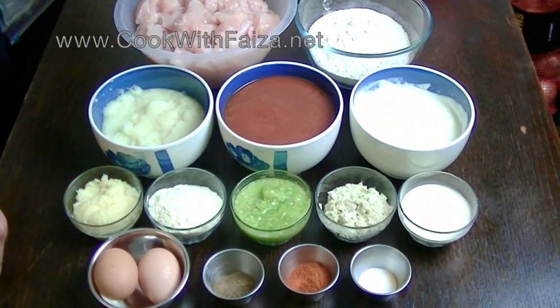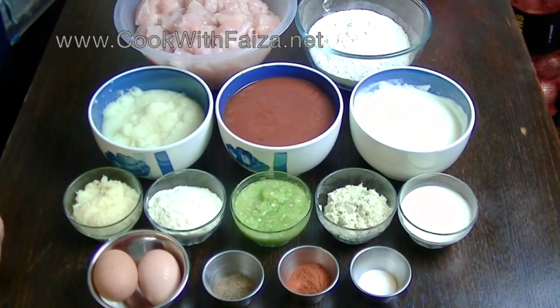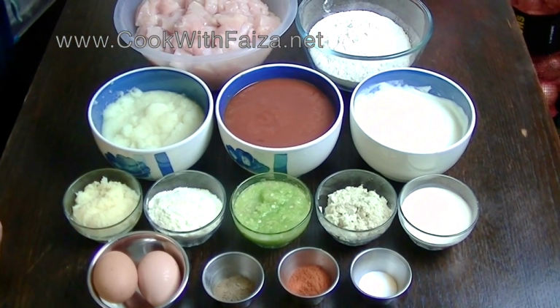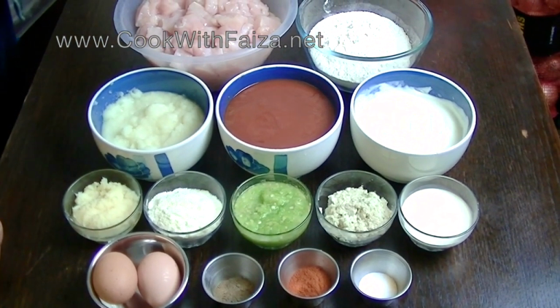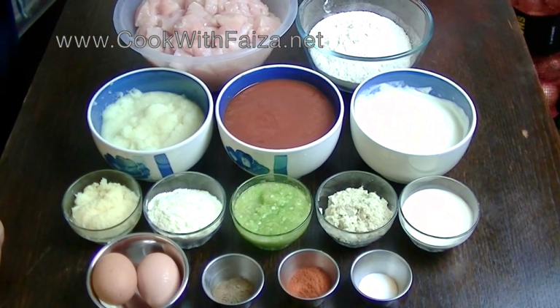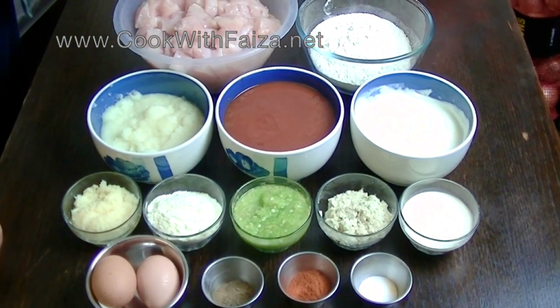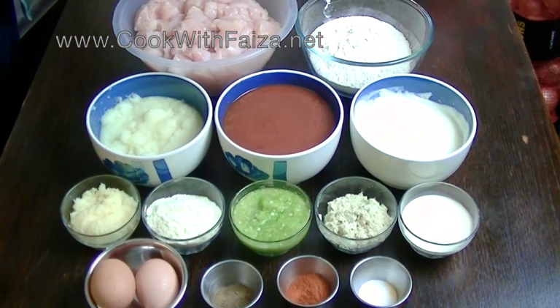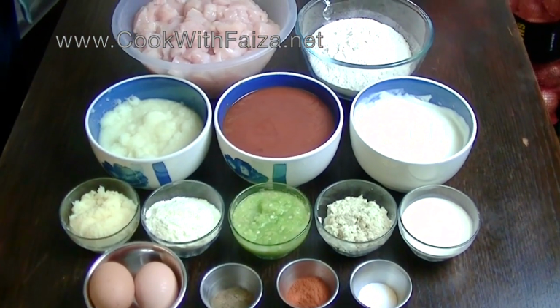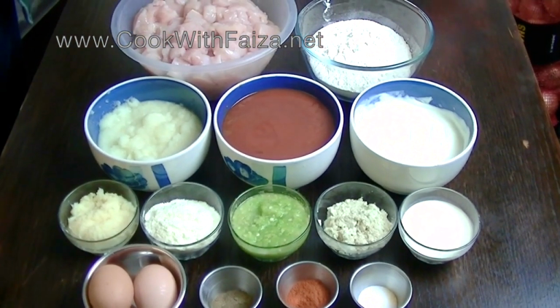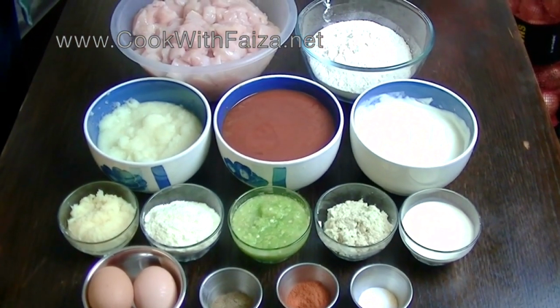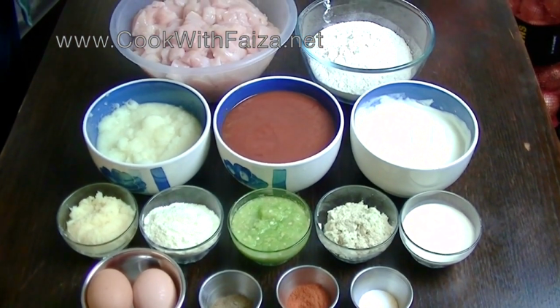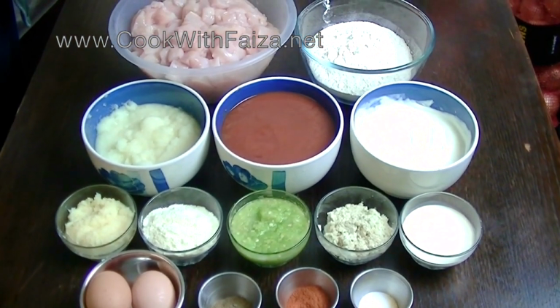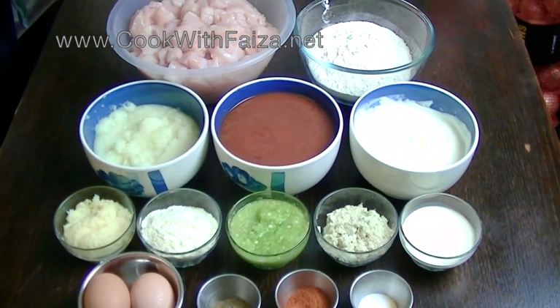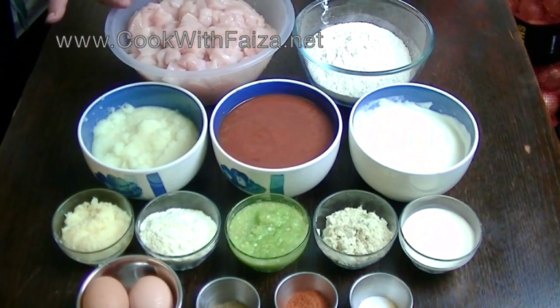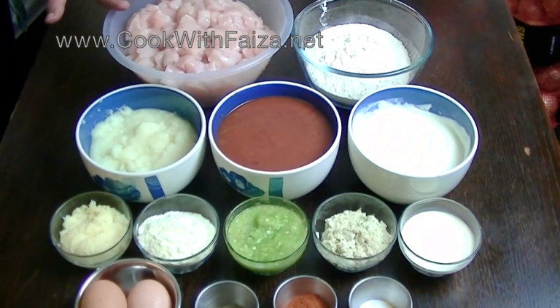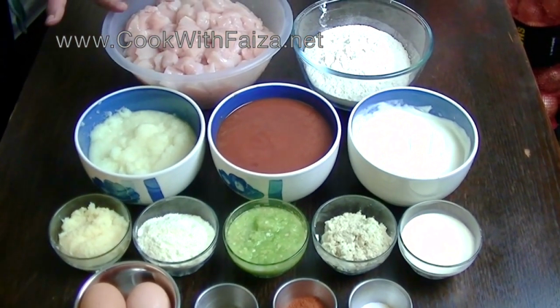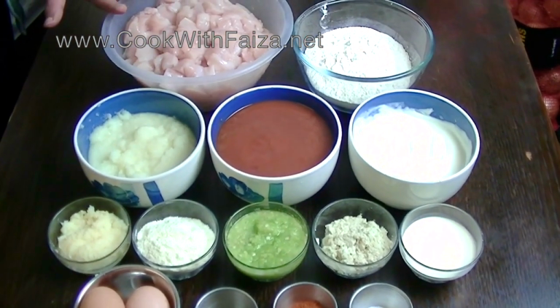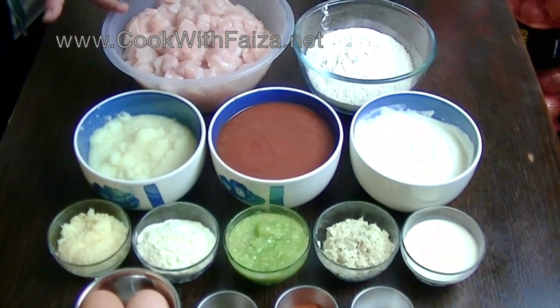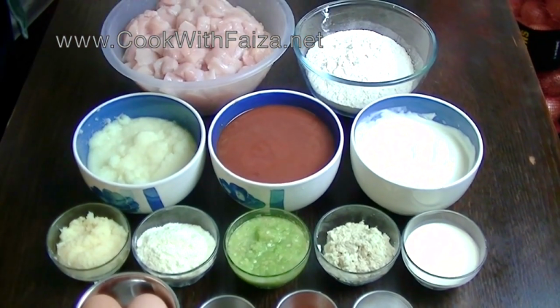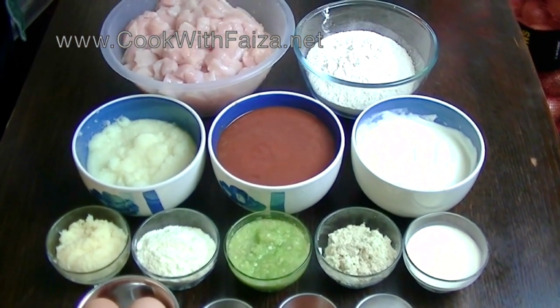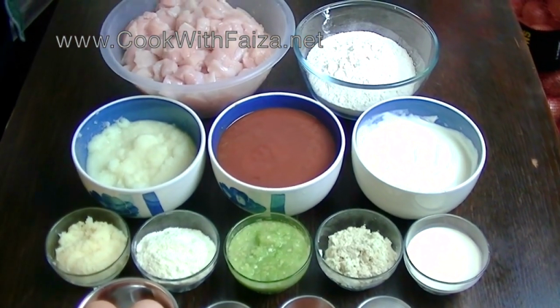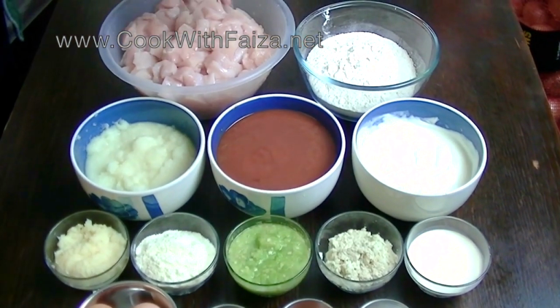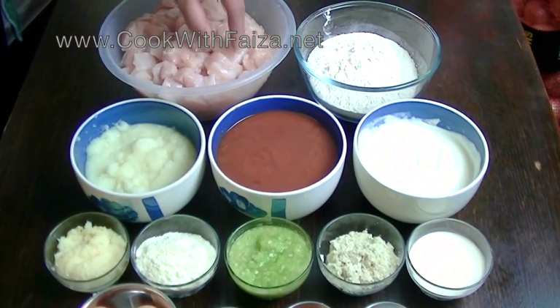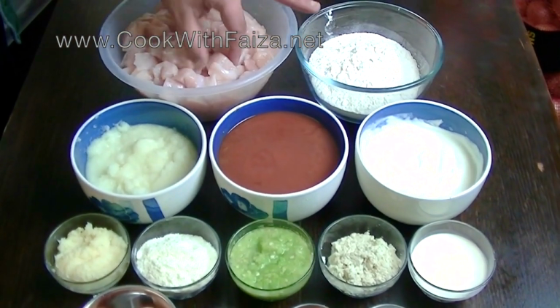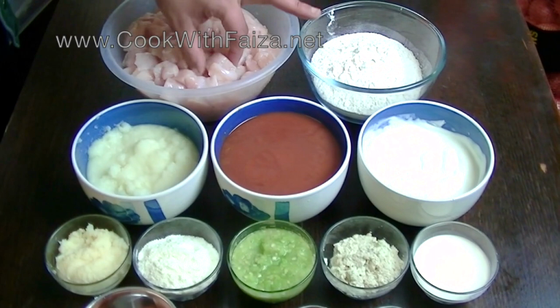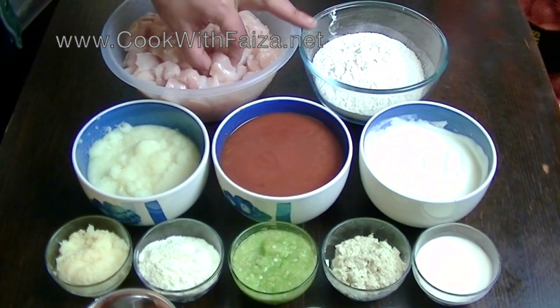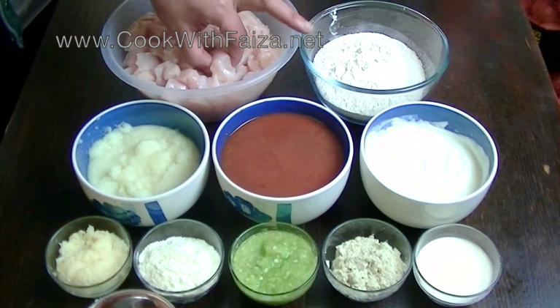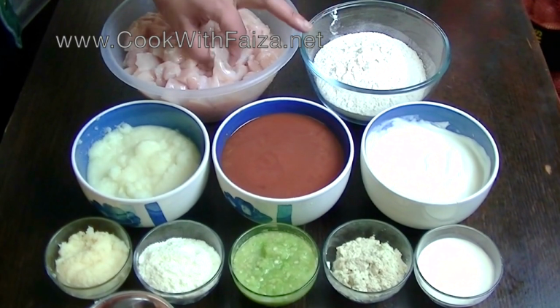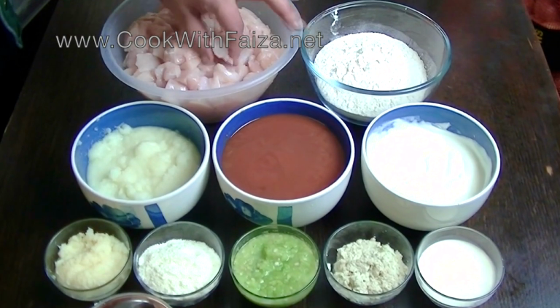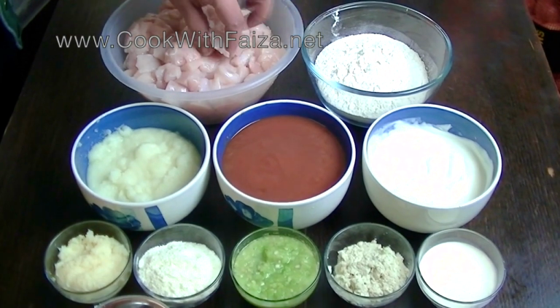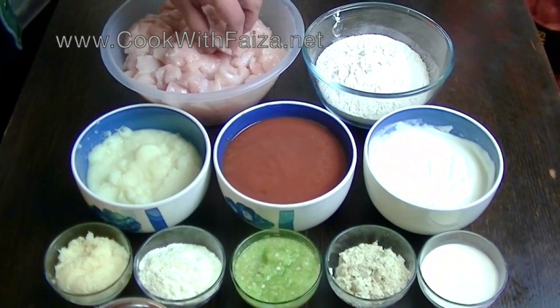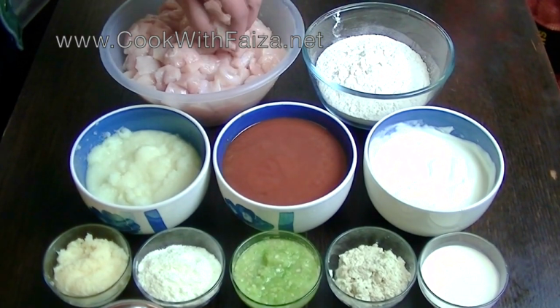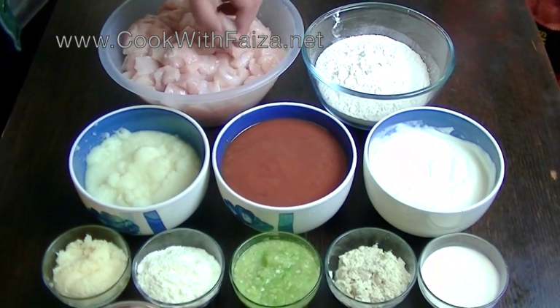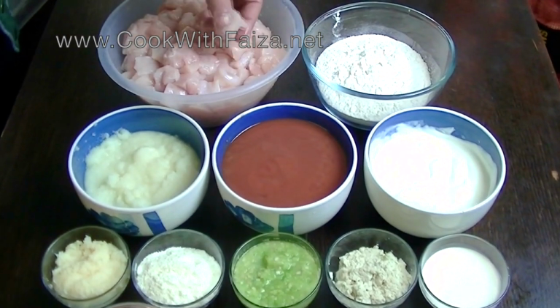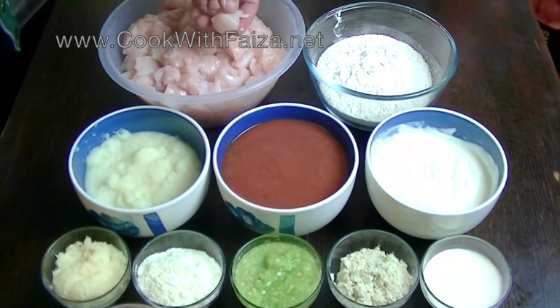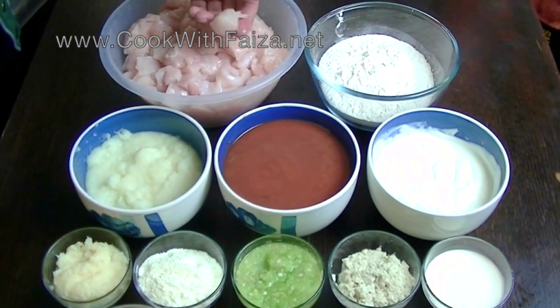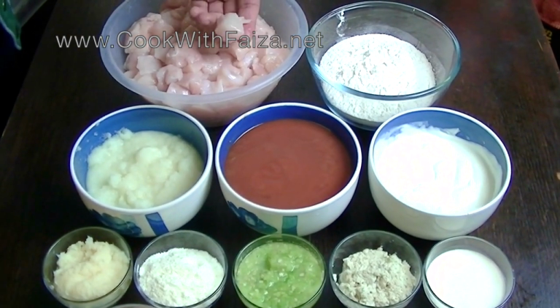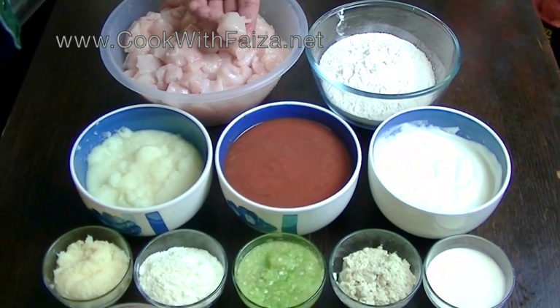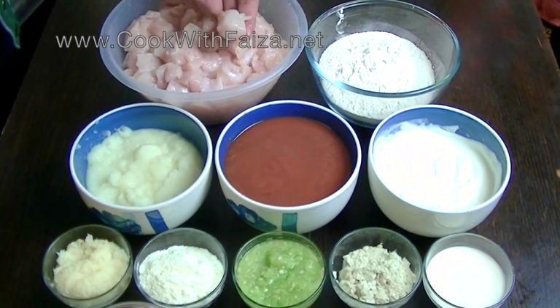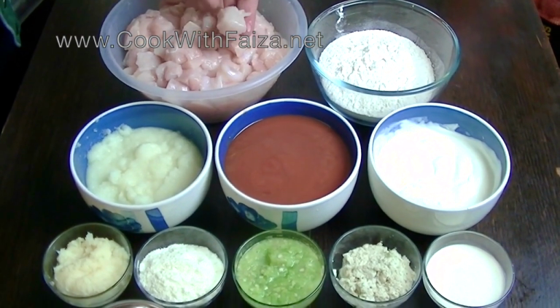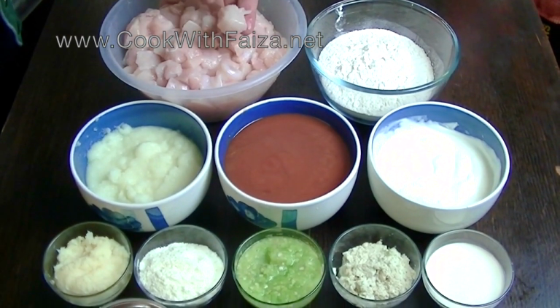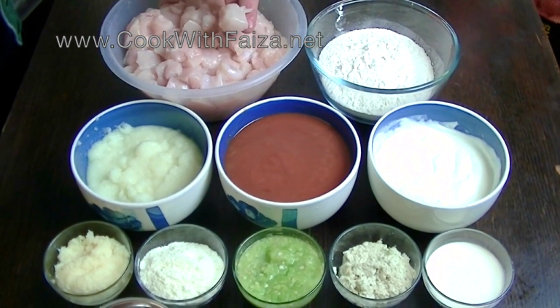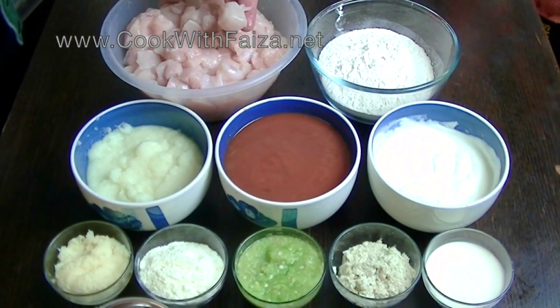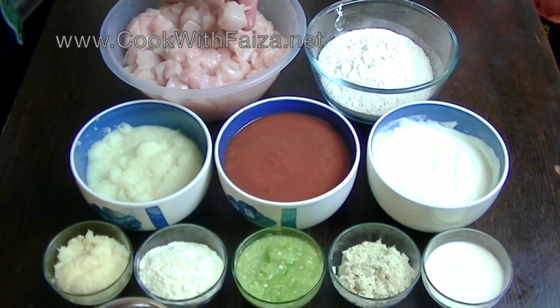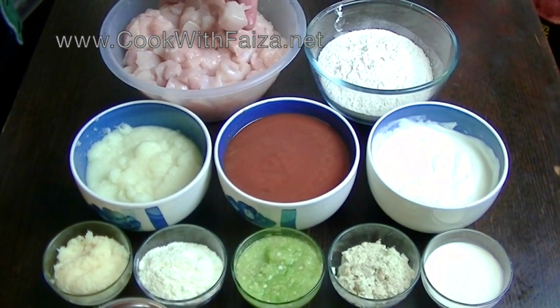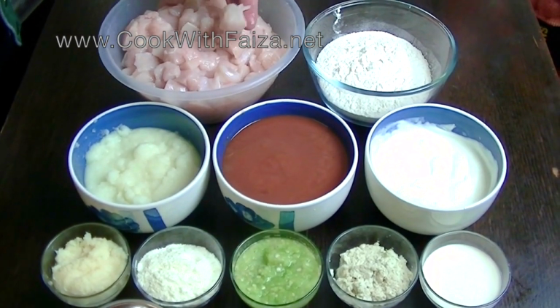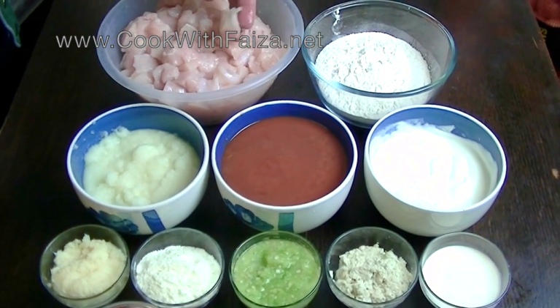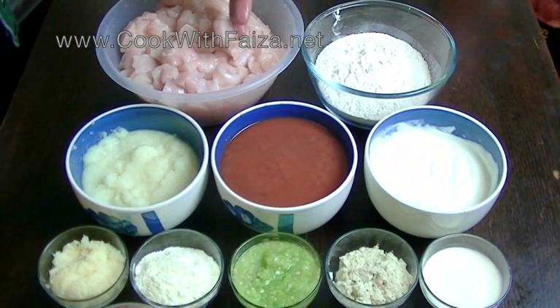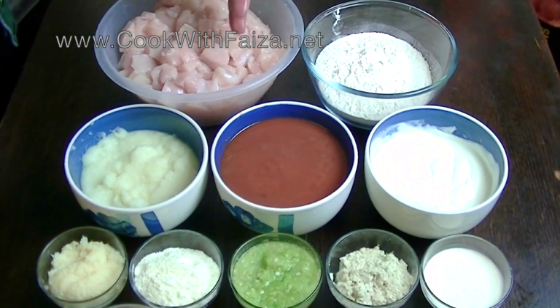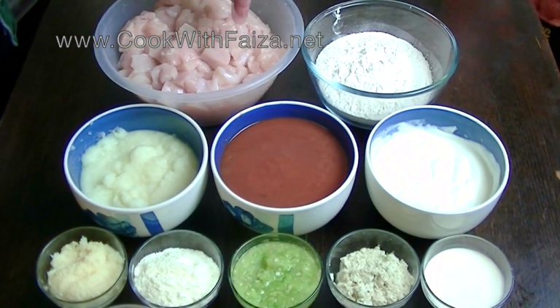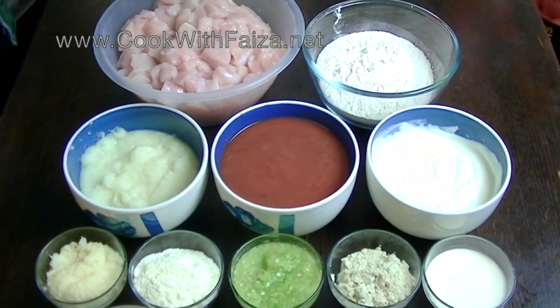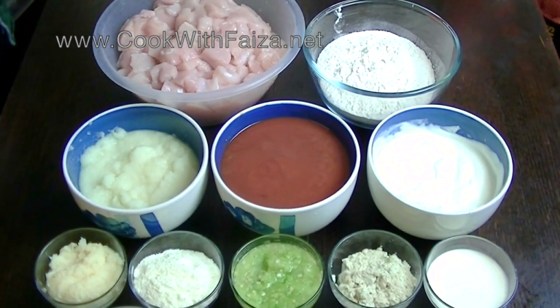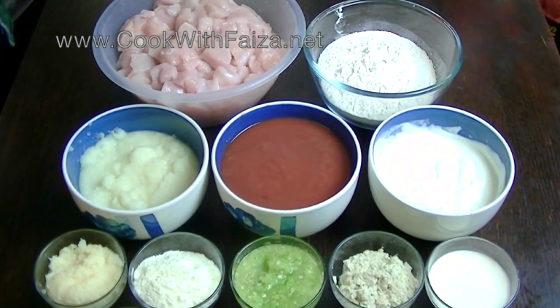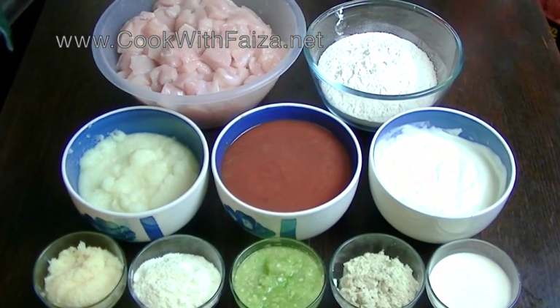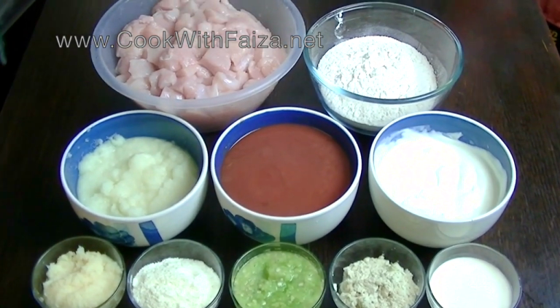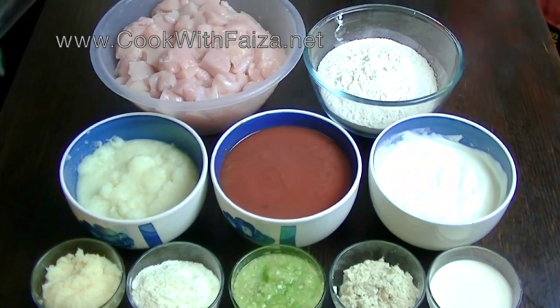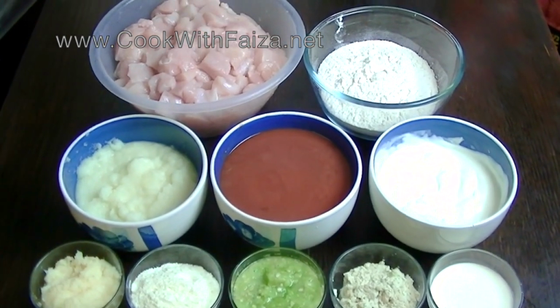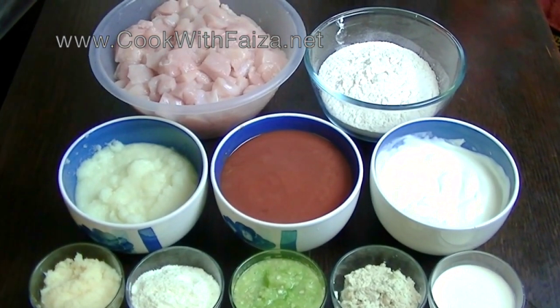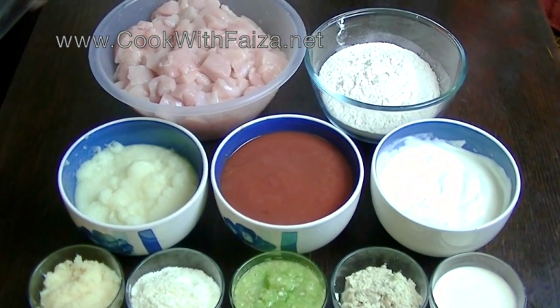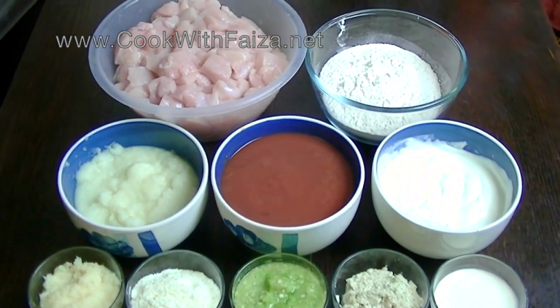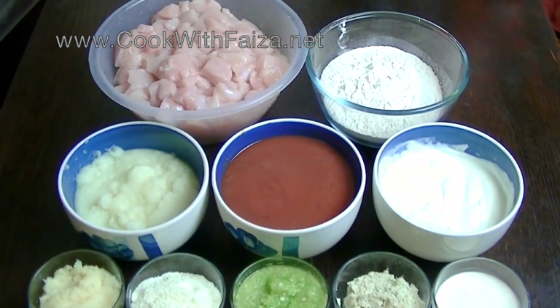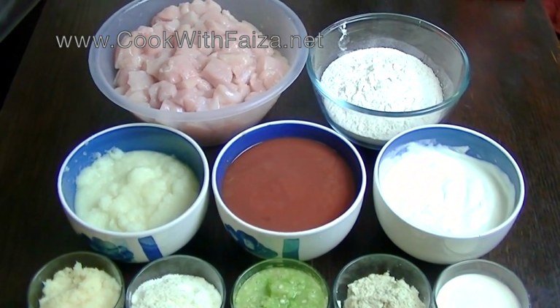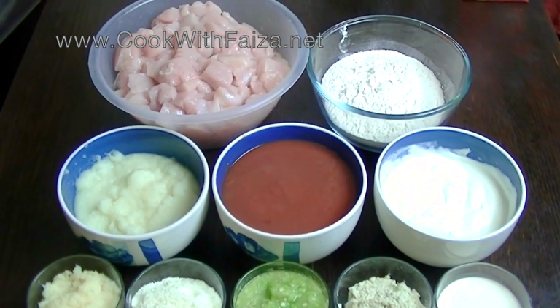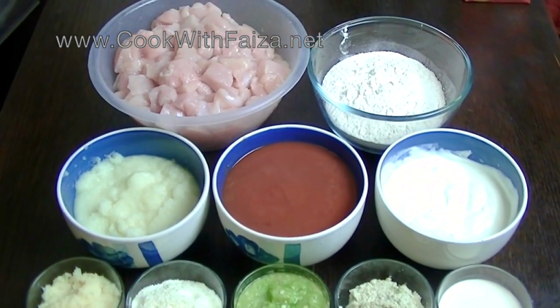For this, you should use the chicken breast pieces which you have to cut into about 1 inch. It looks like a small cube — it looks beautiful.